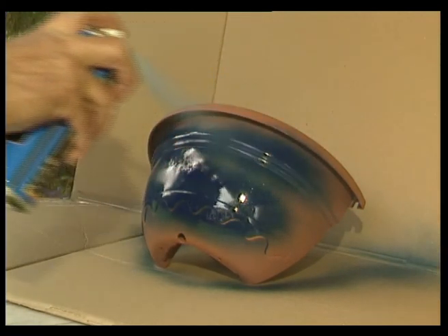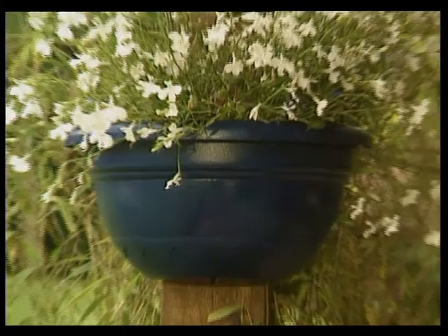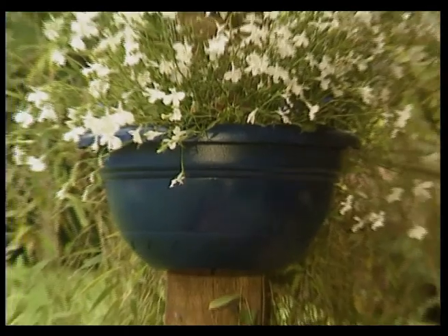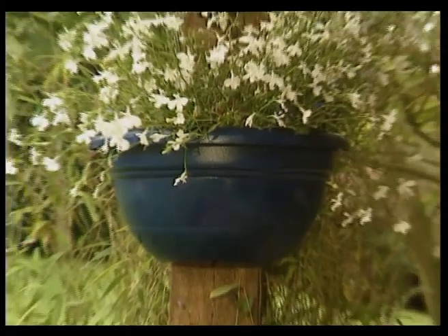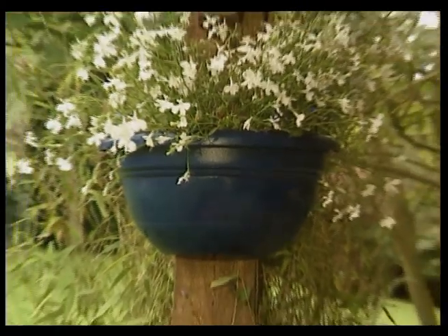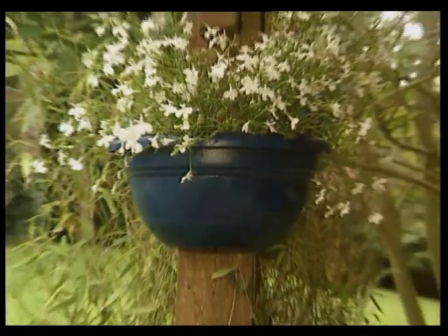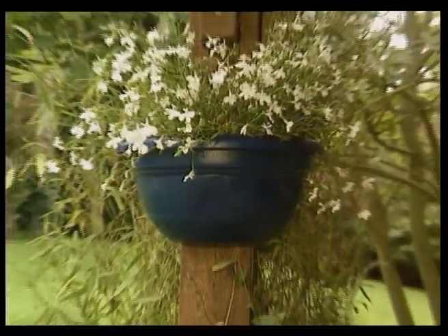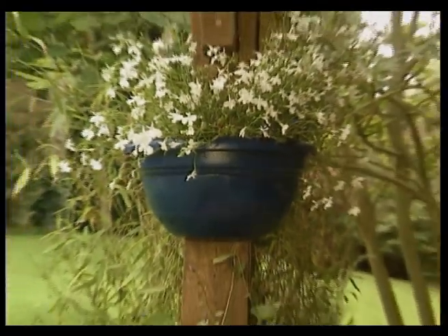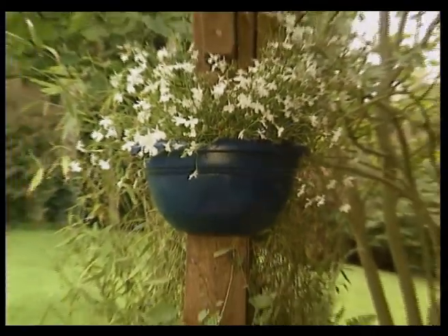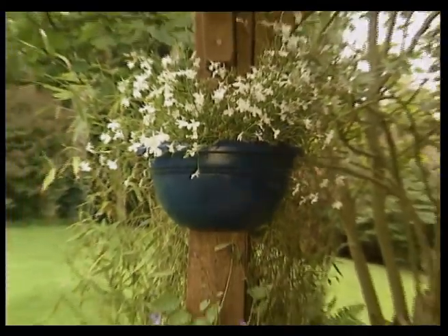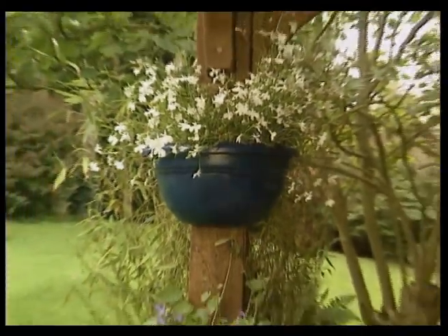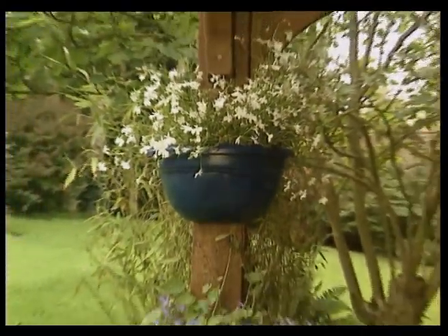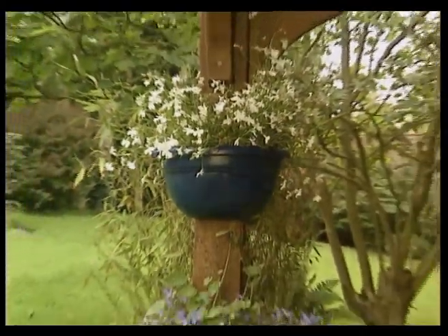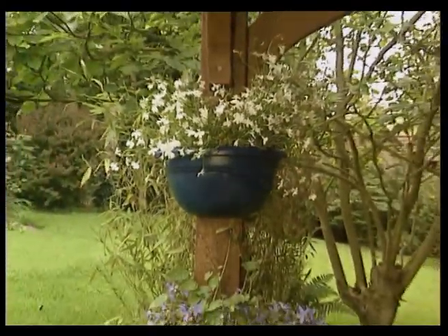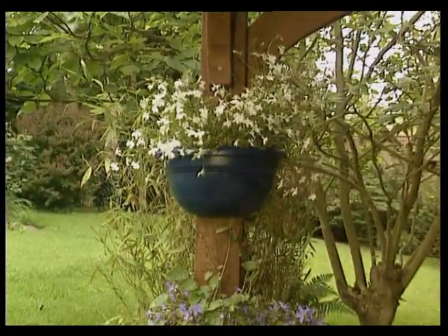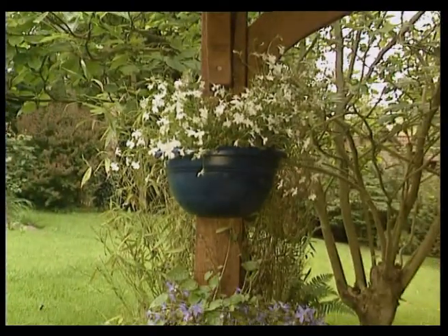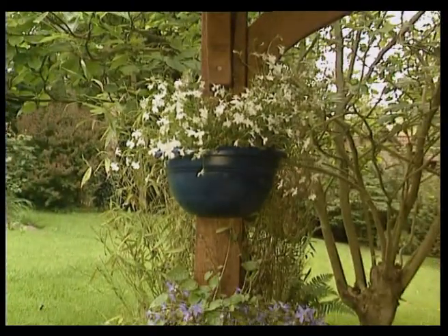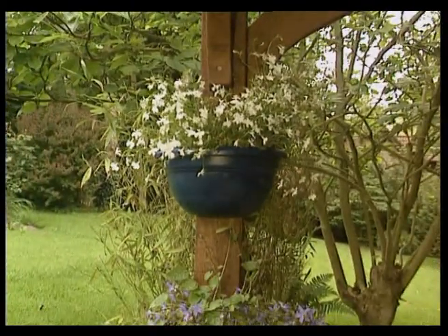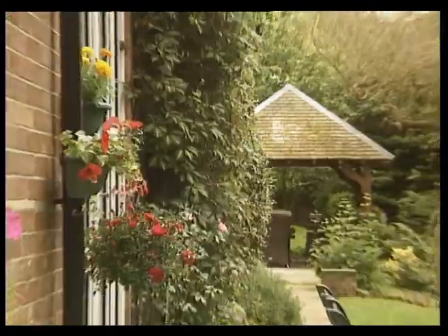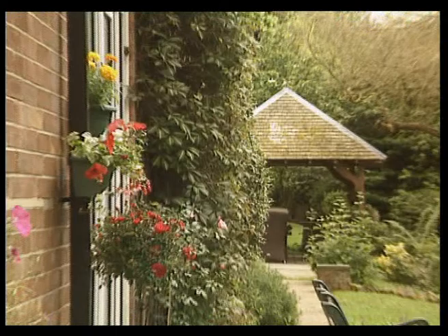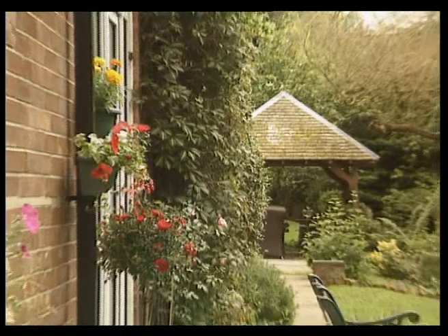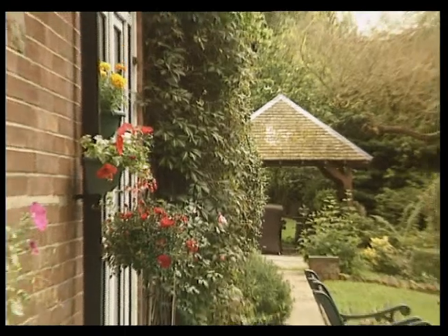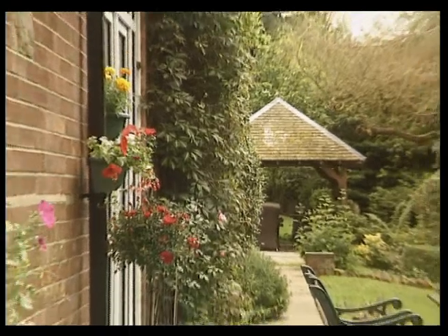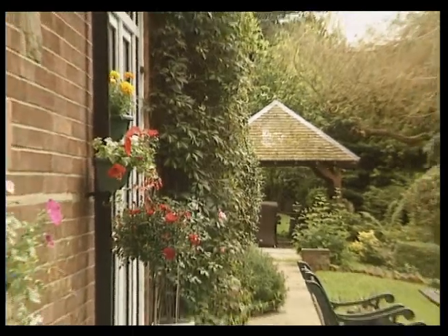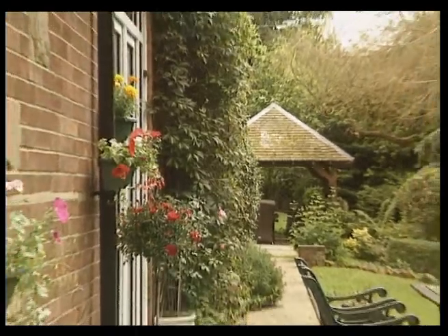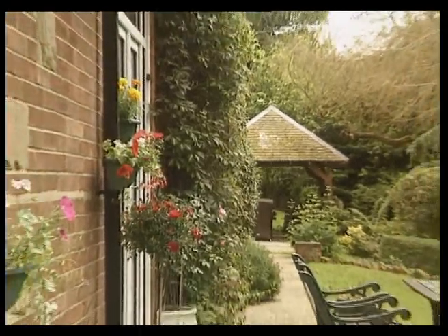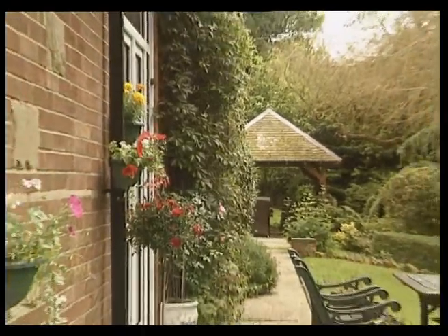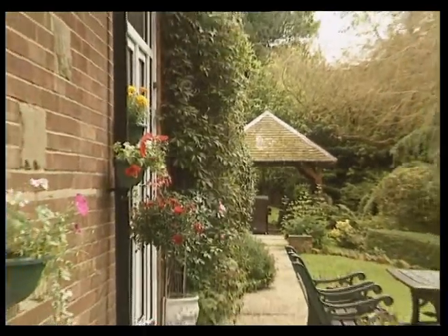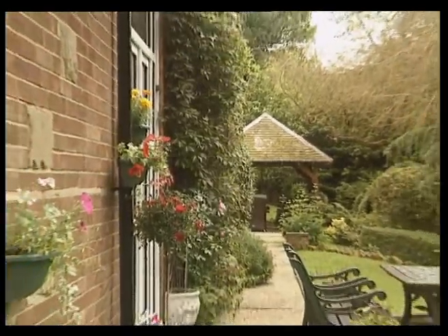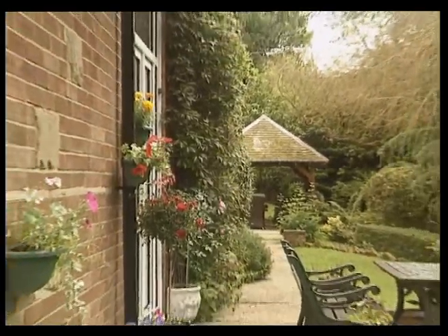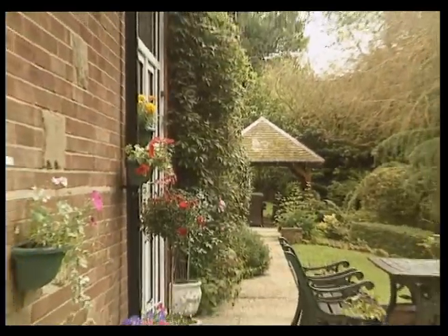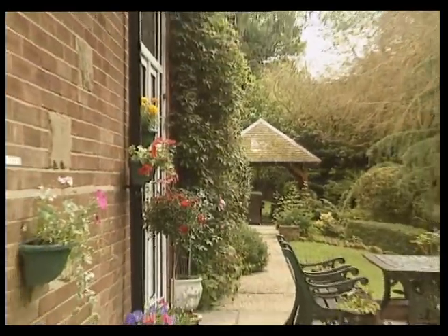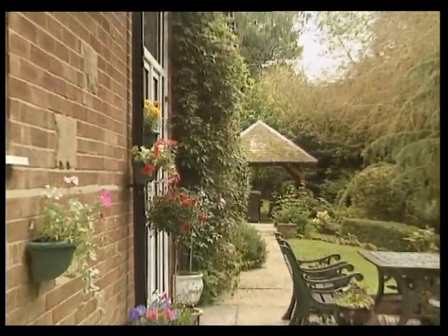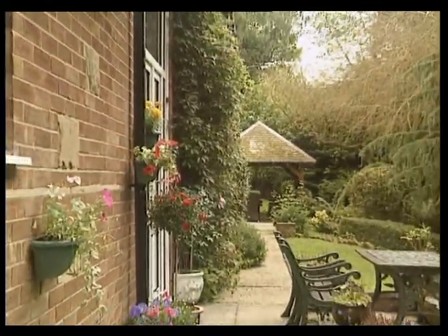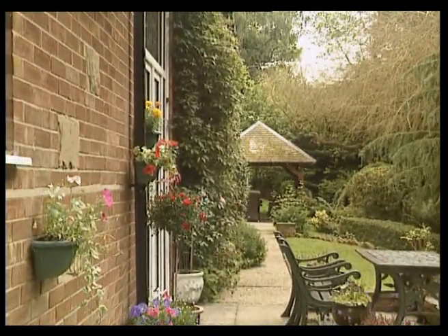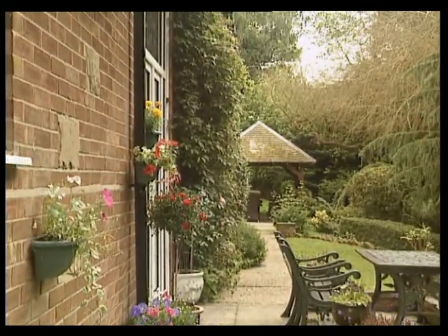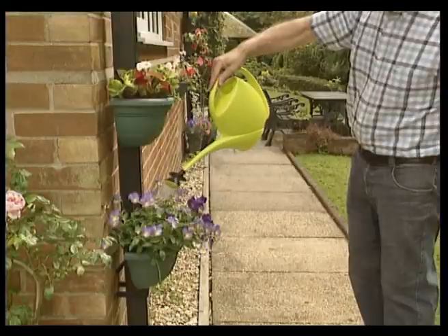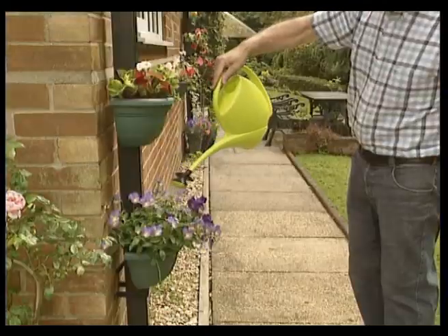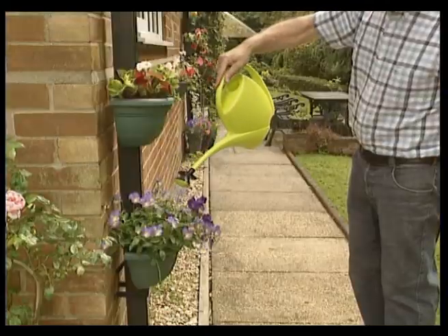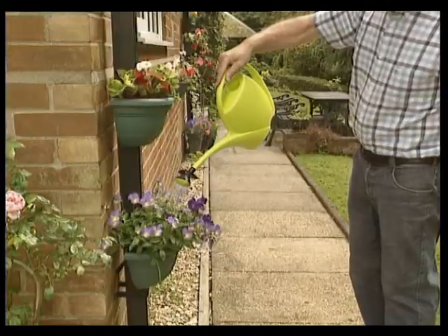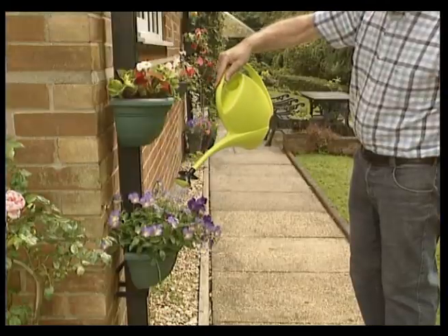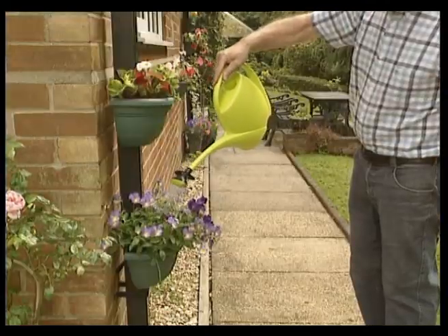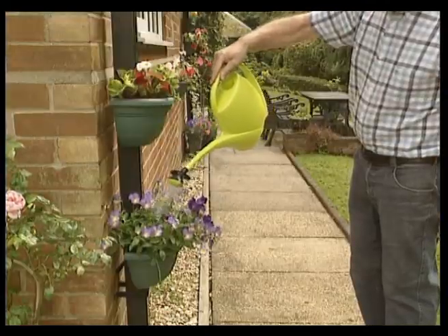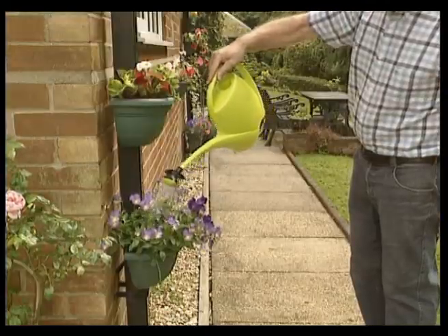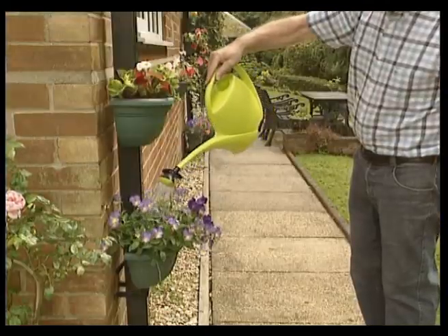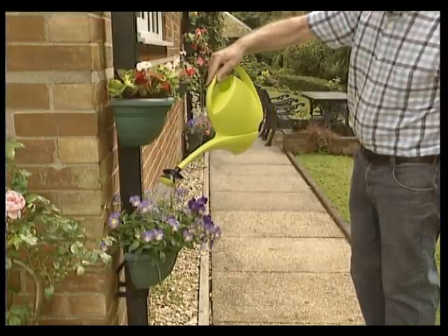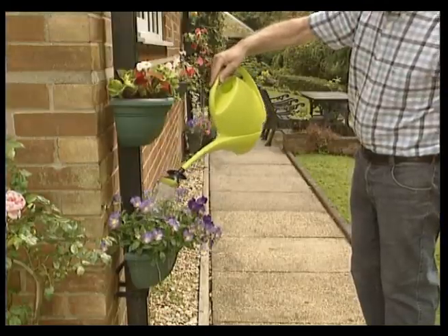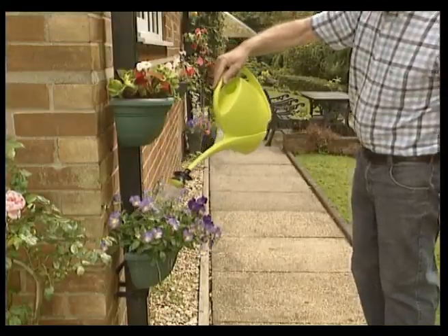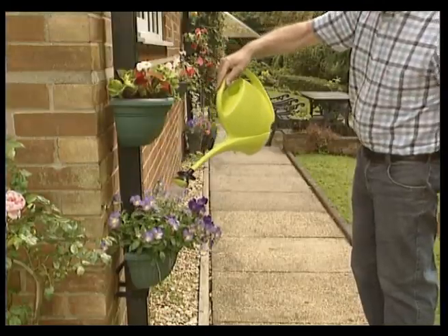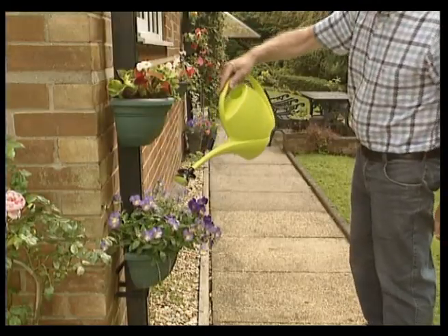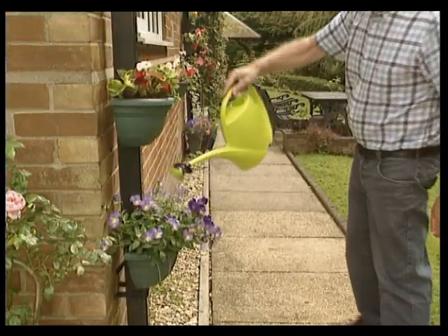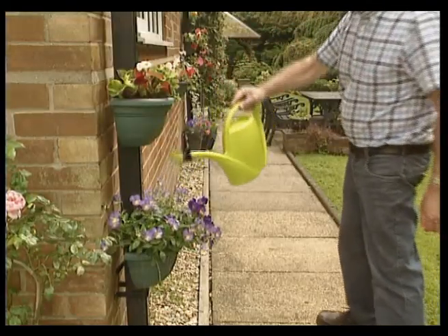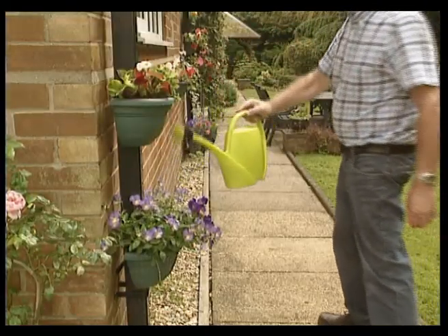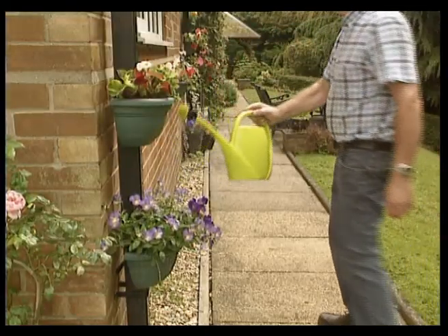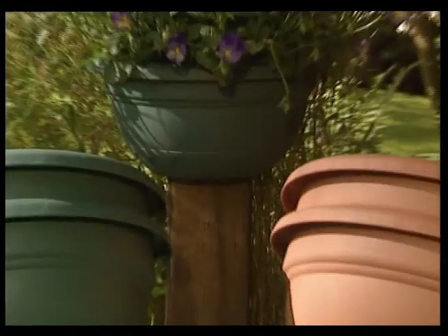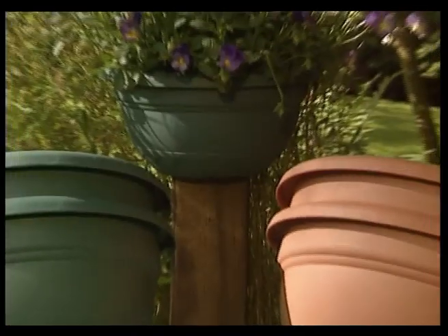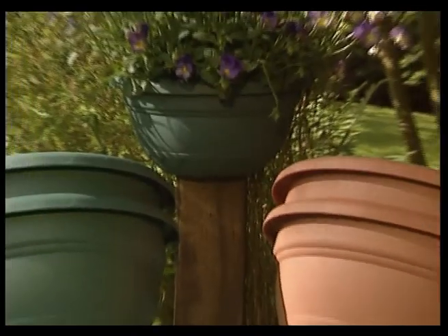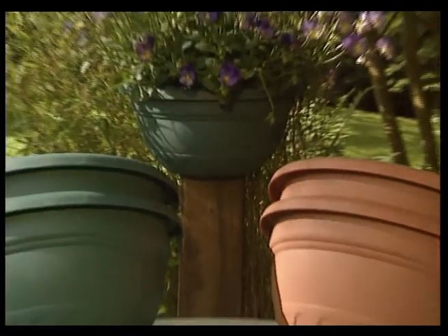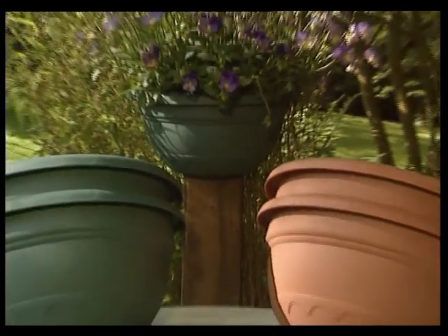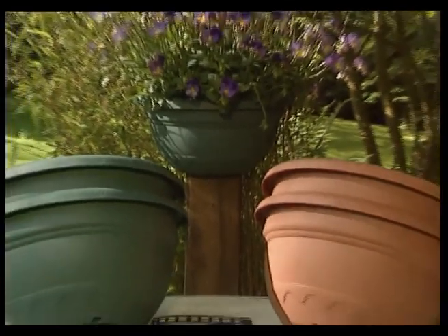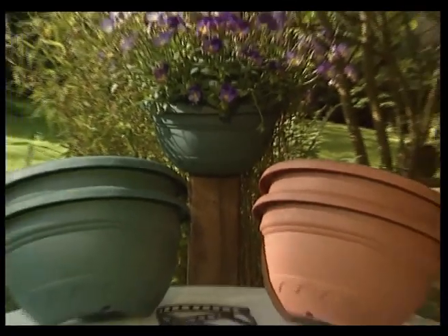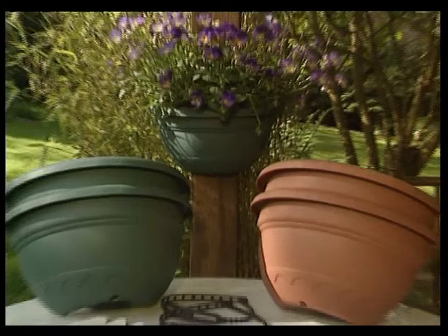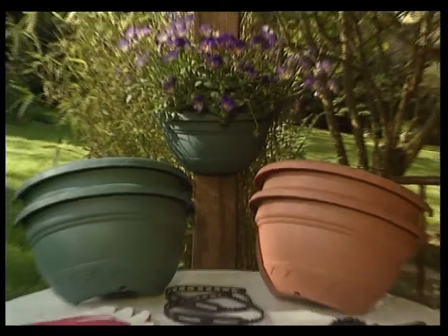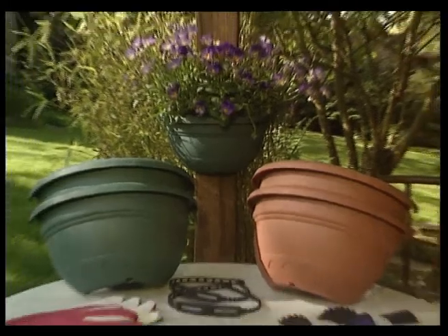So brighten up your outdoor space with the amazing Pipe and Post Planters from Neat Ideas. Take yours to the checkout now.